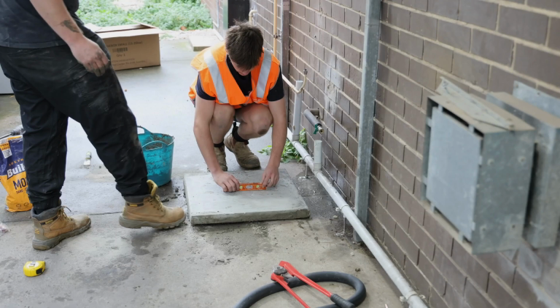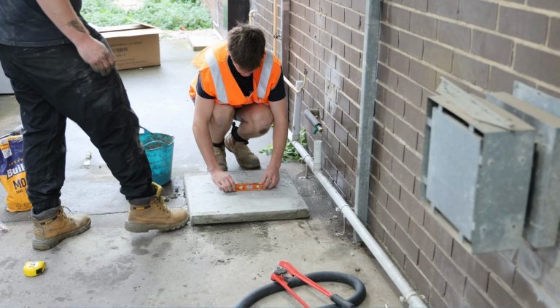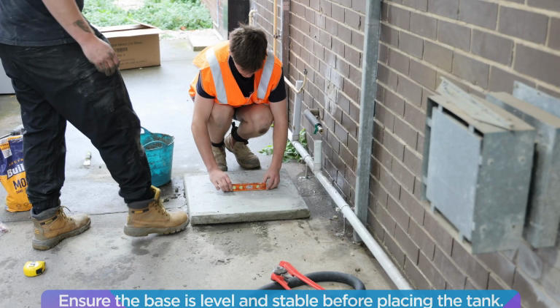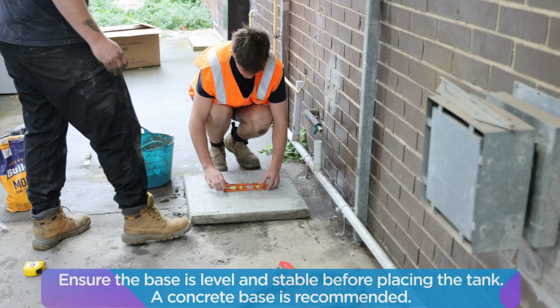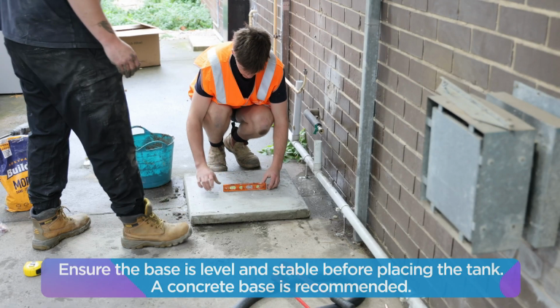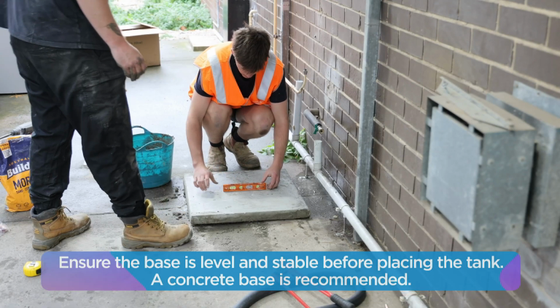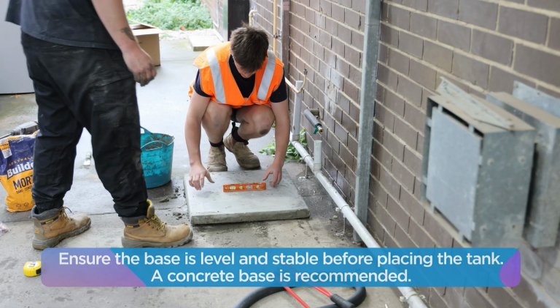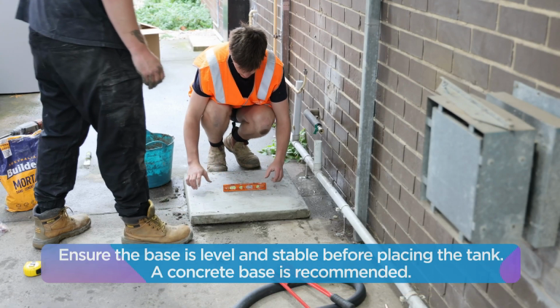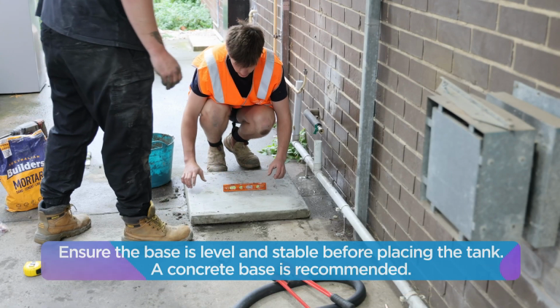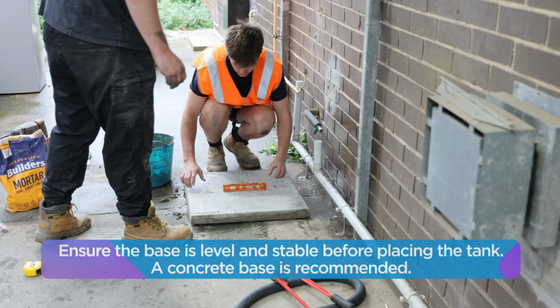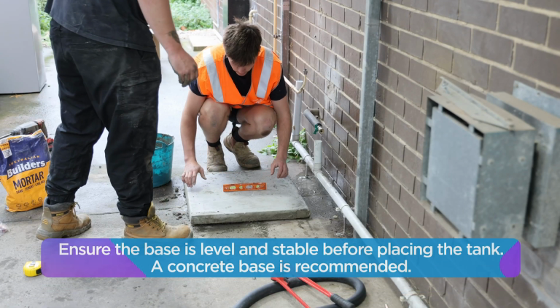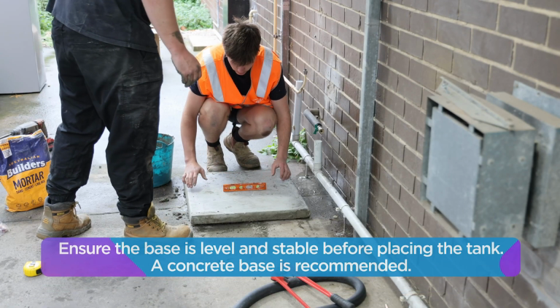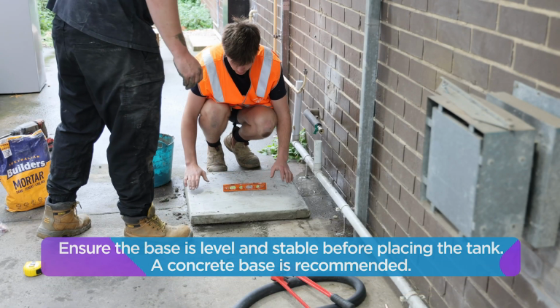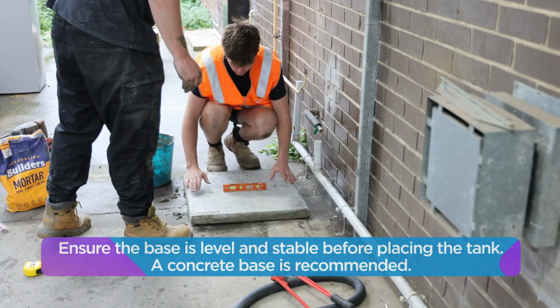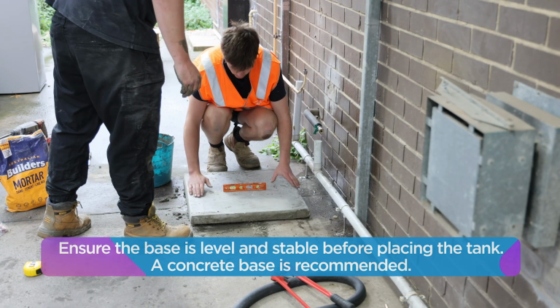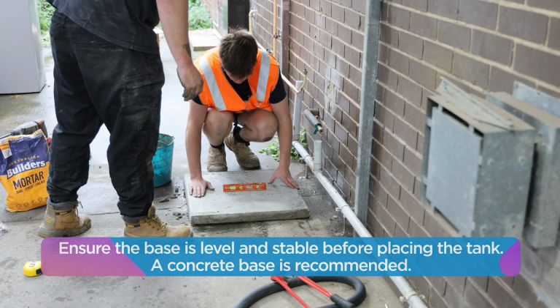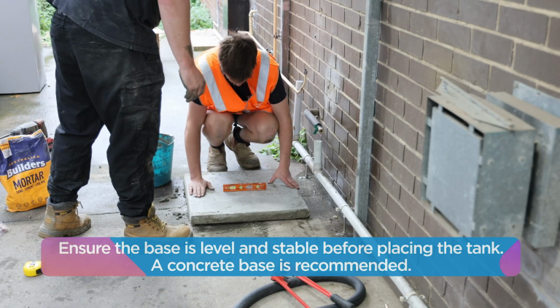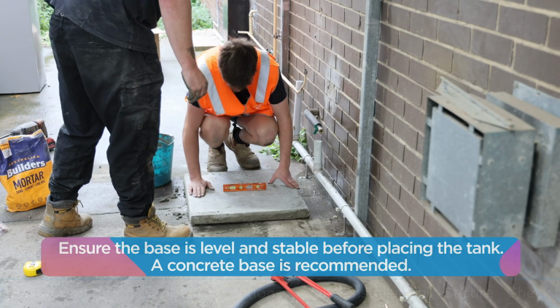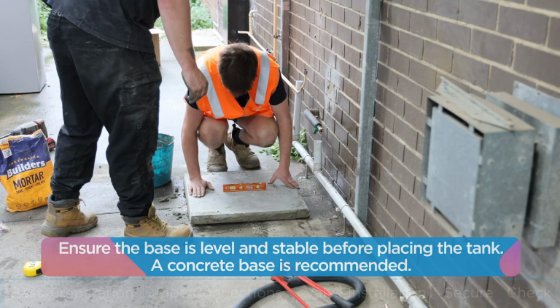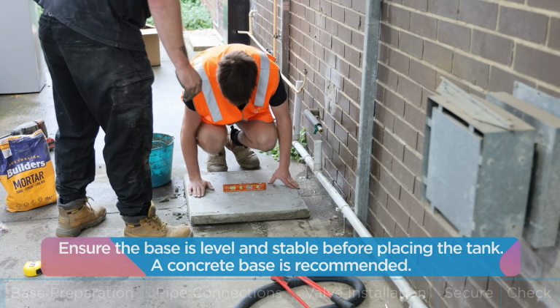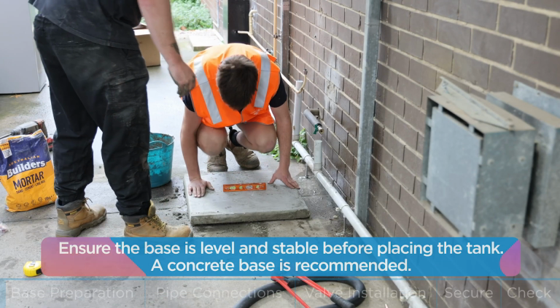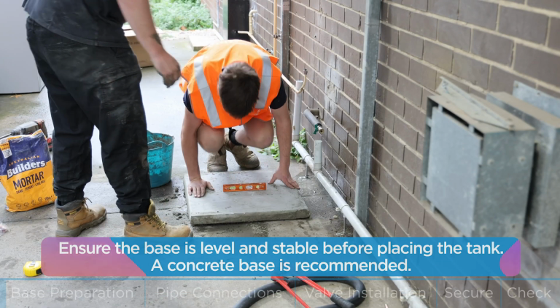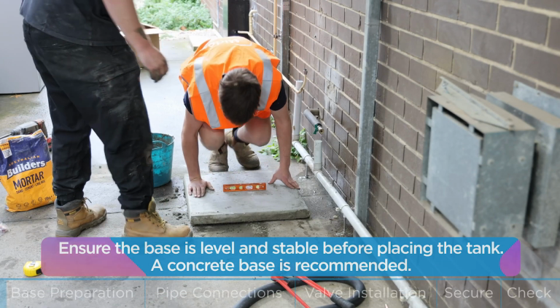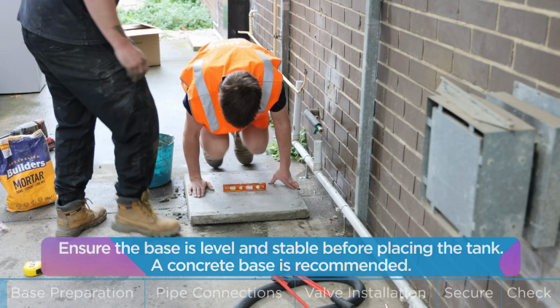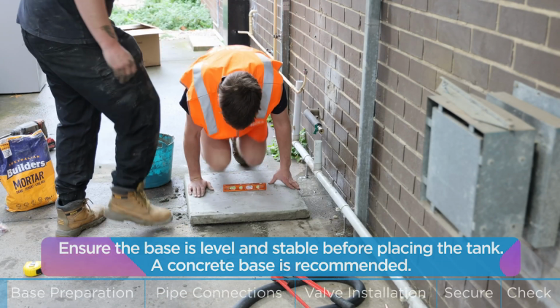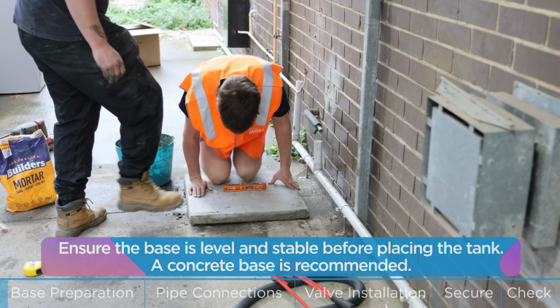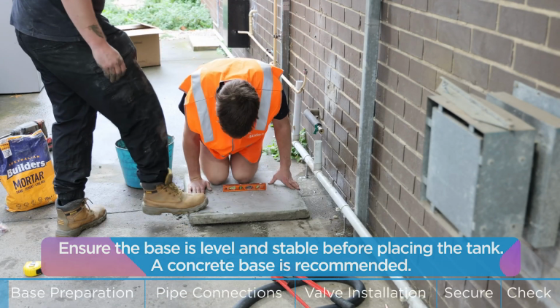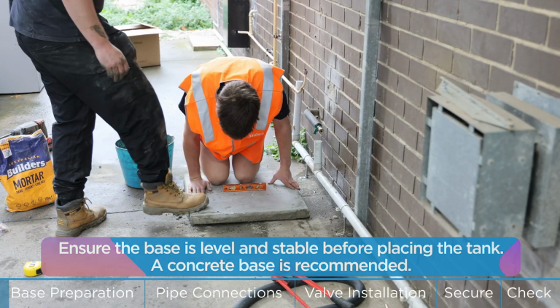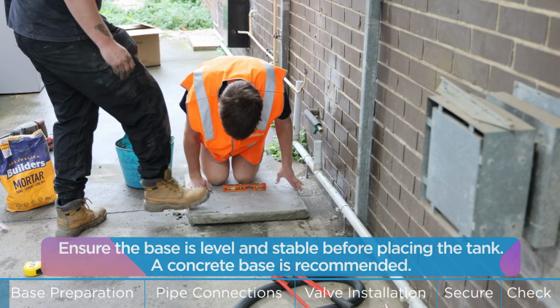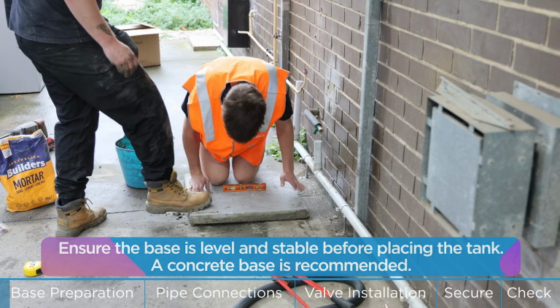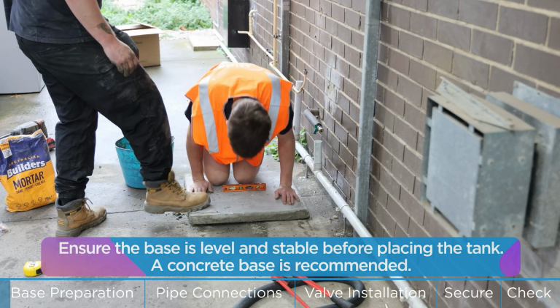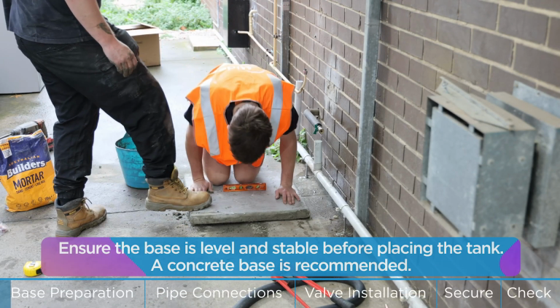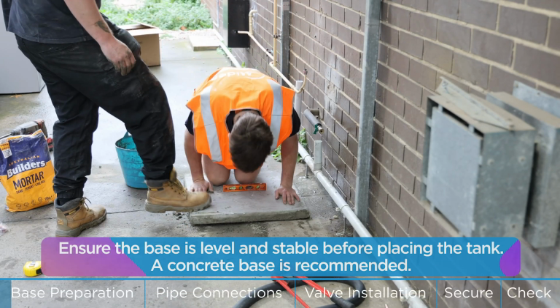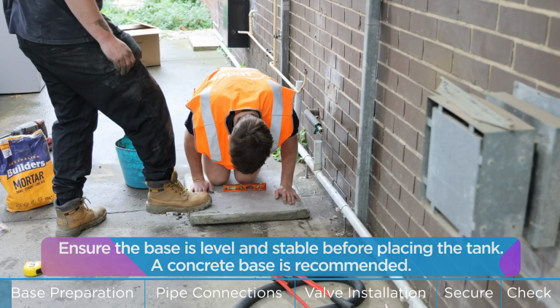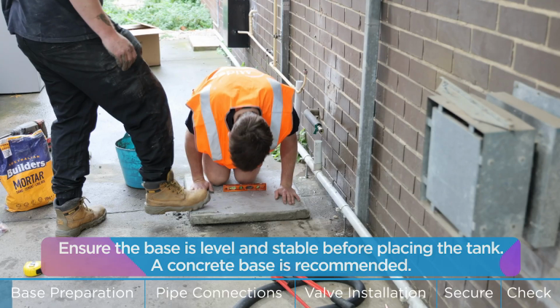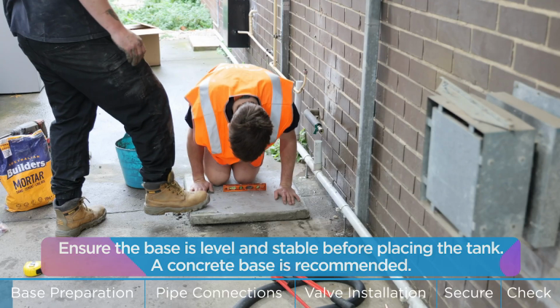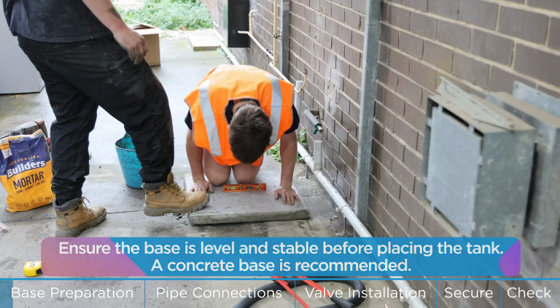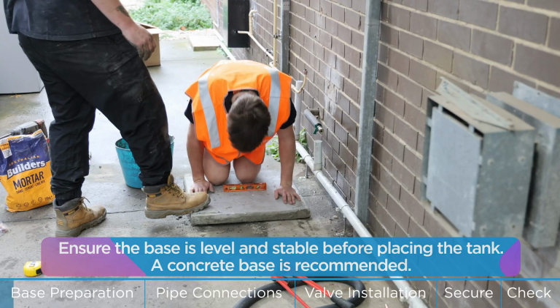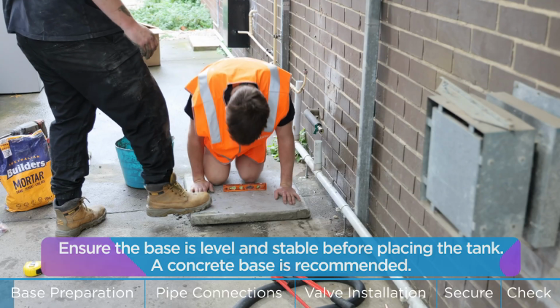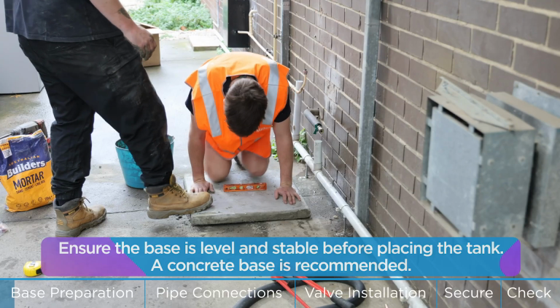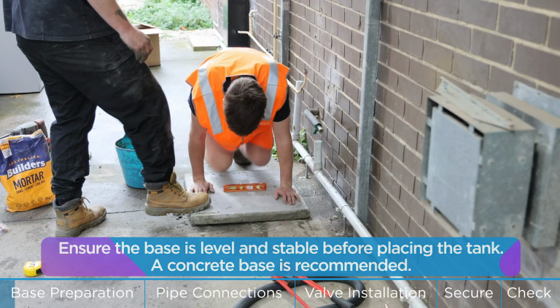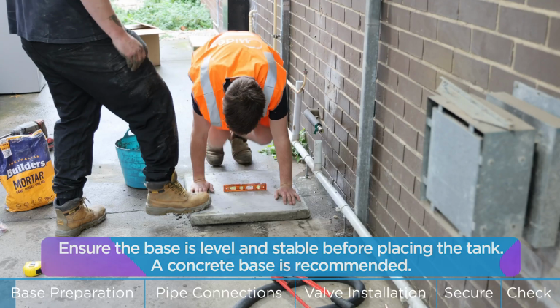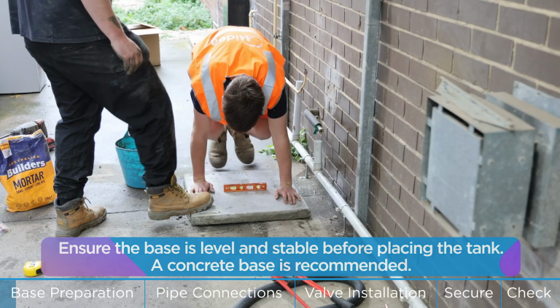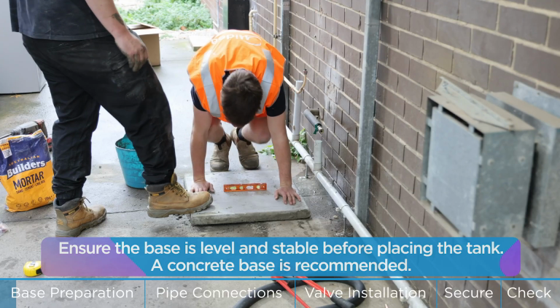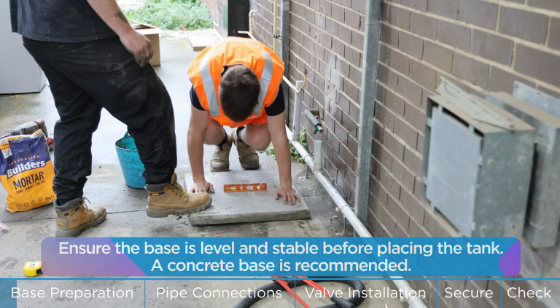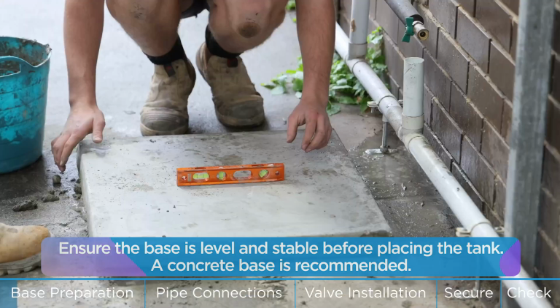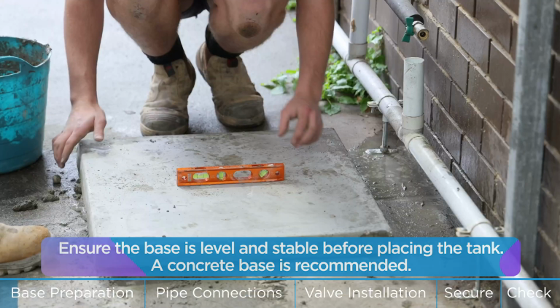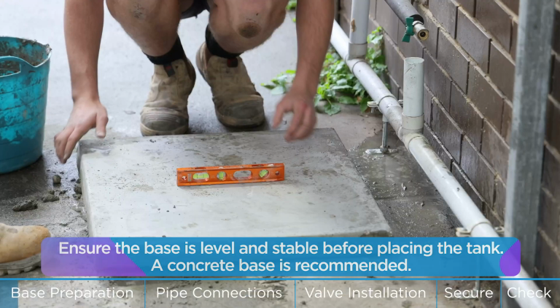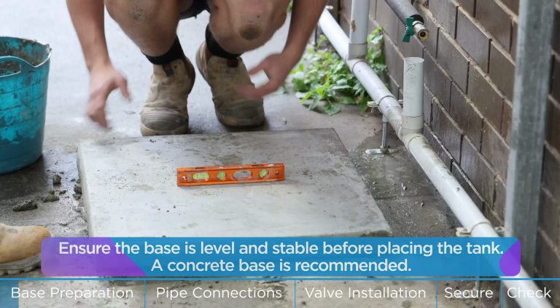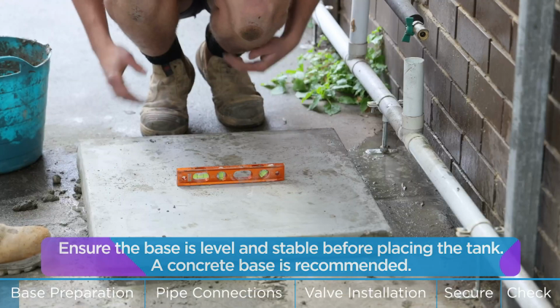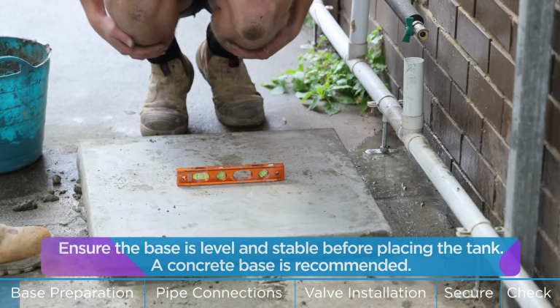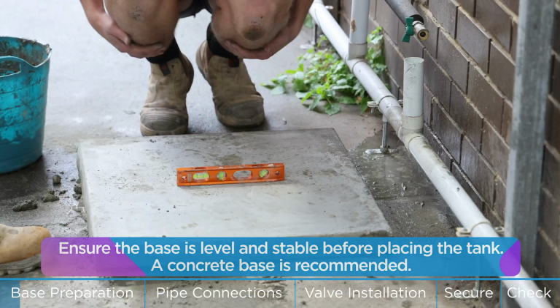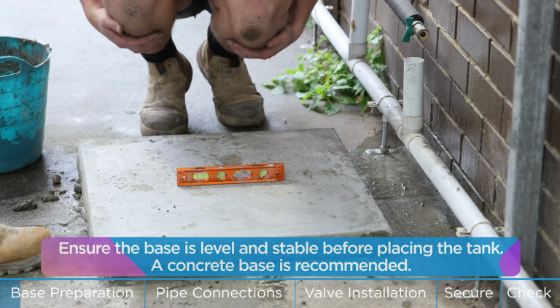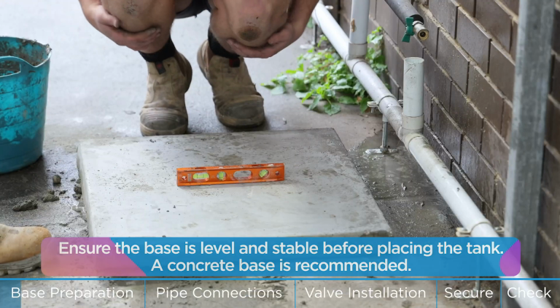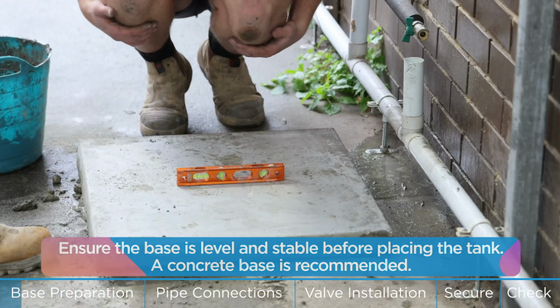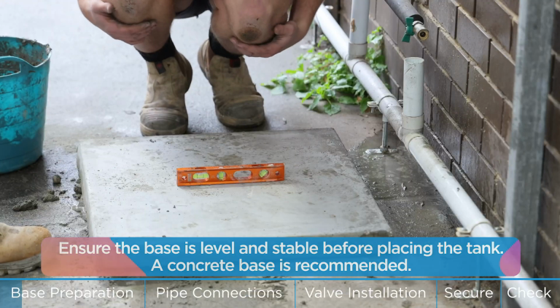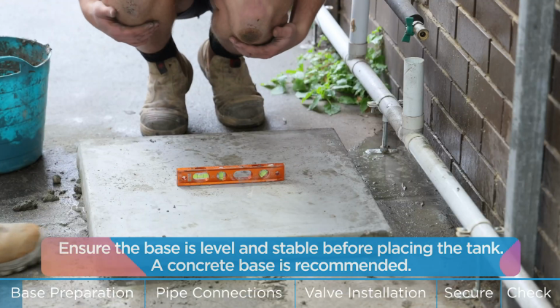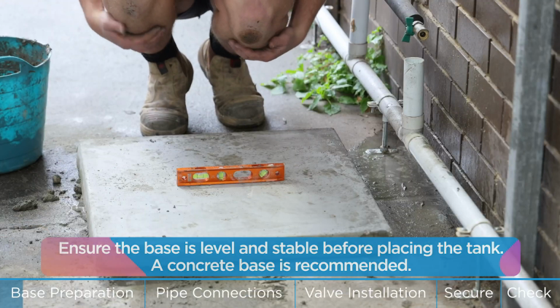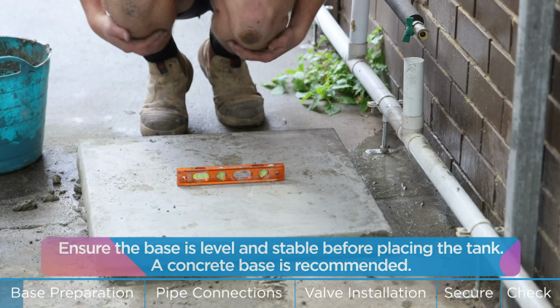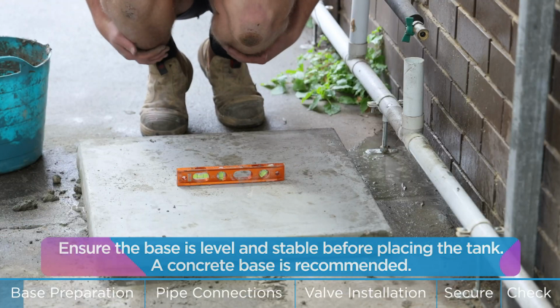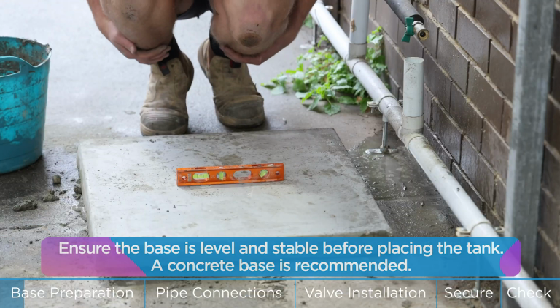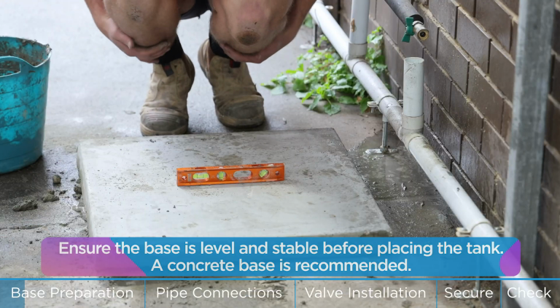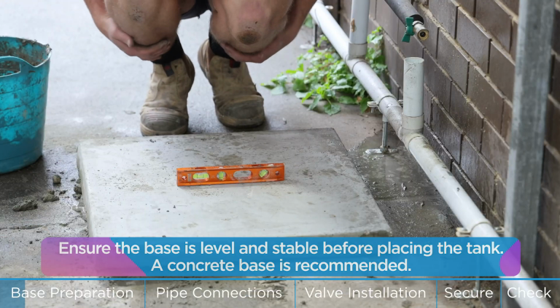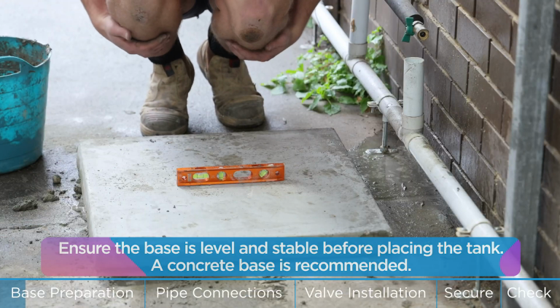Ensure the base is level and stable before placing the tank. A concrete base is recommended.